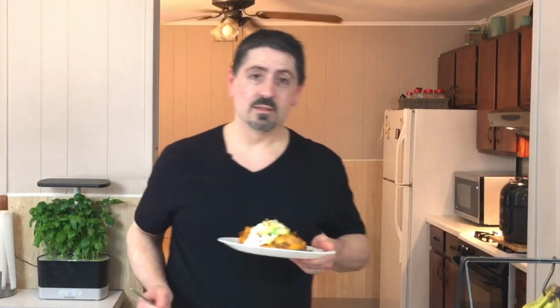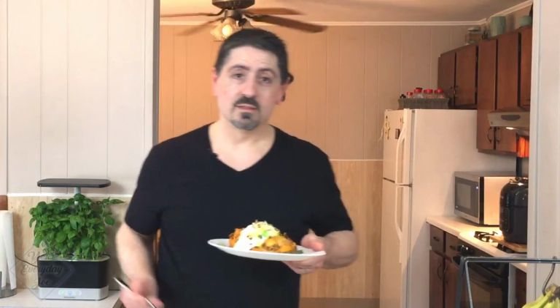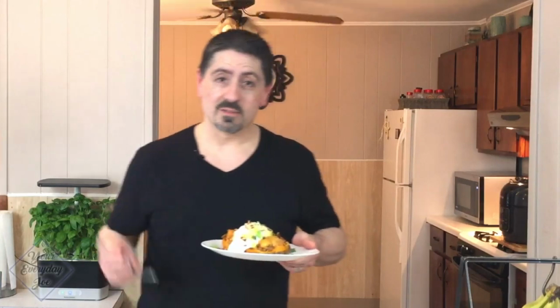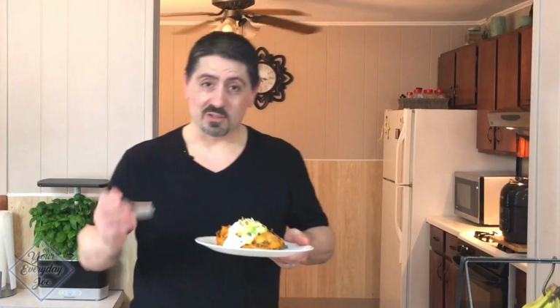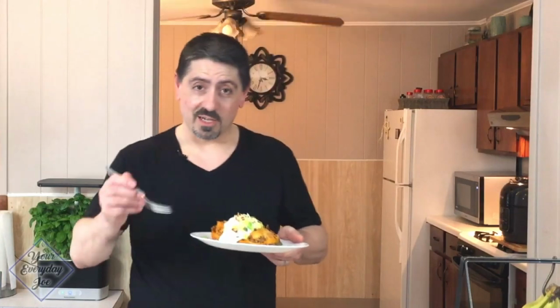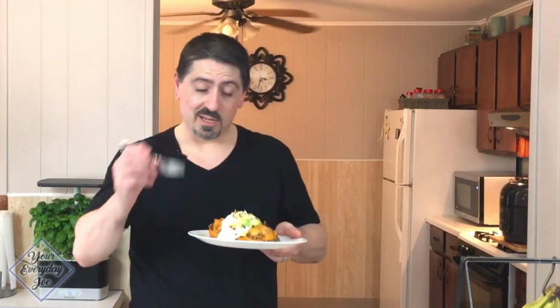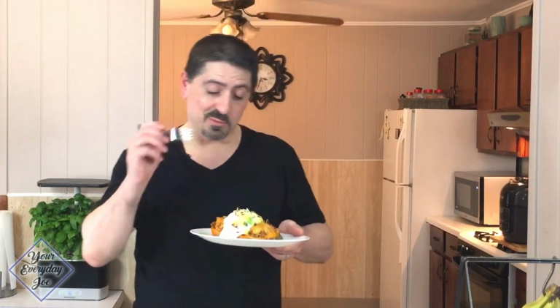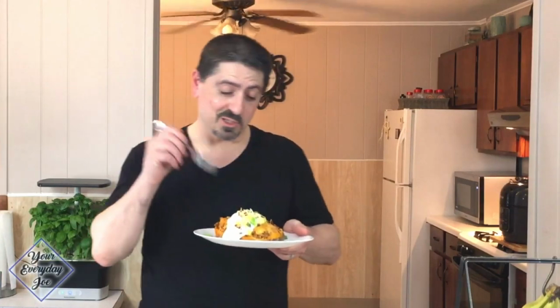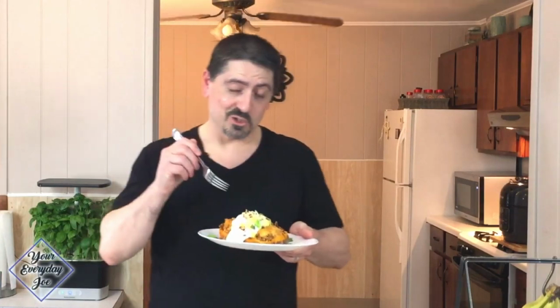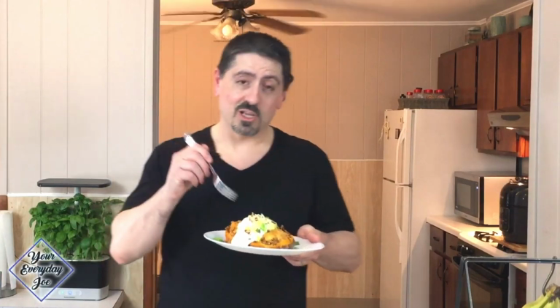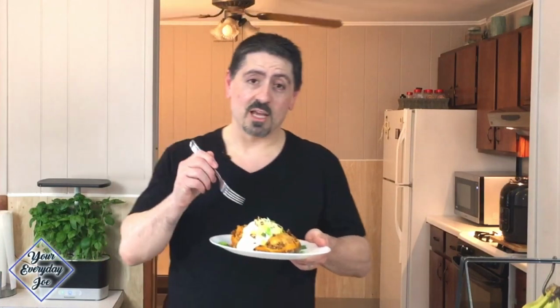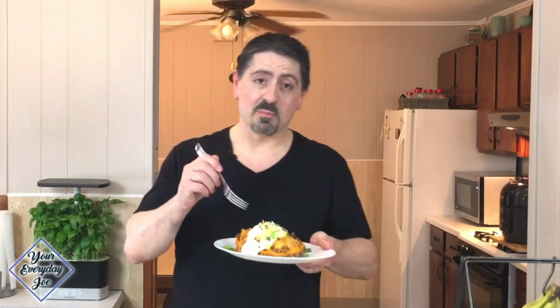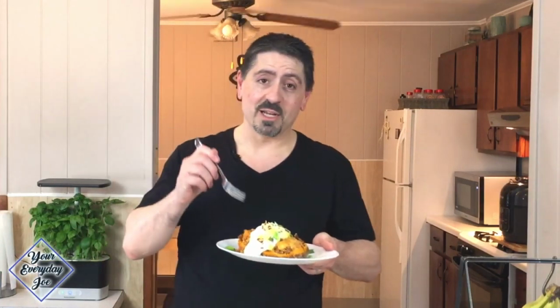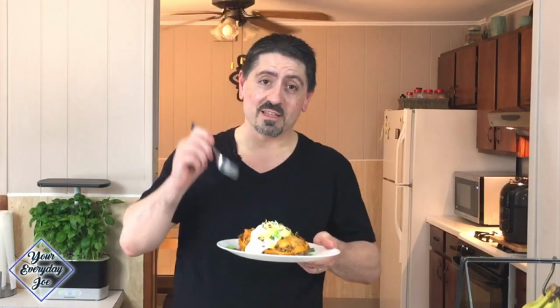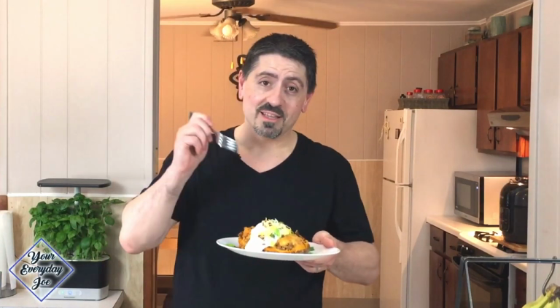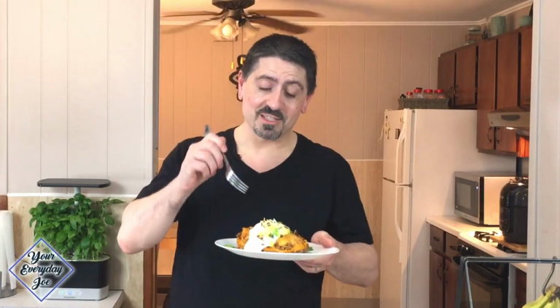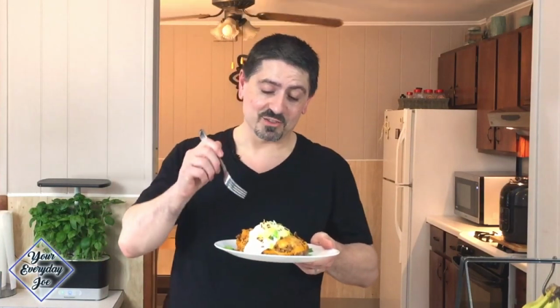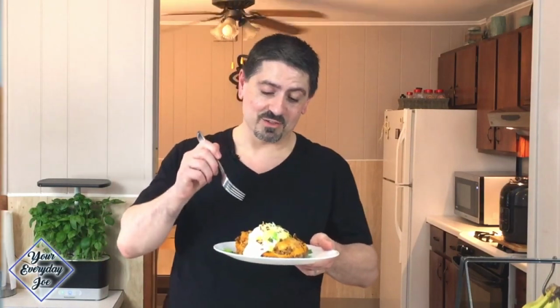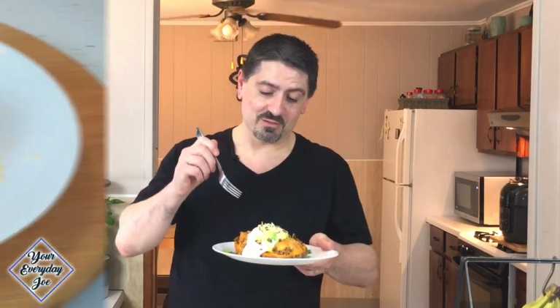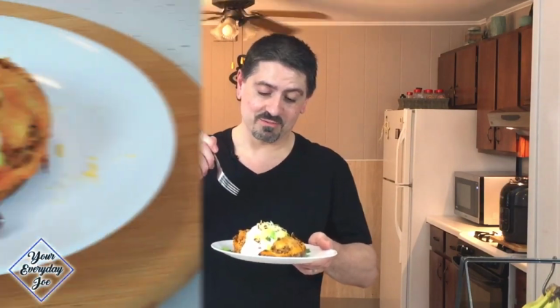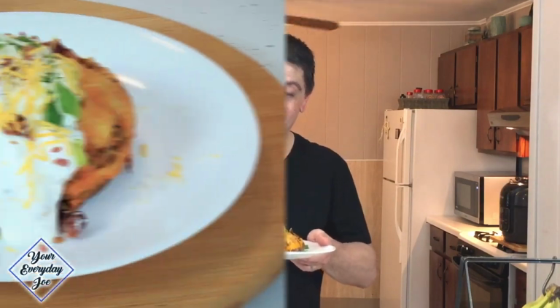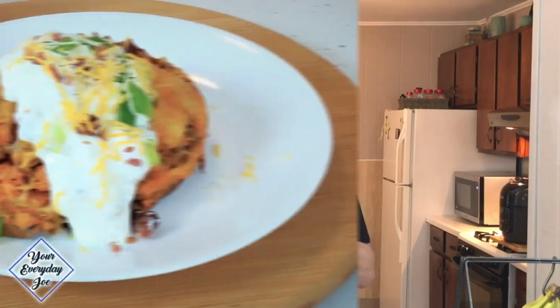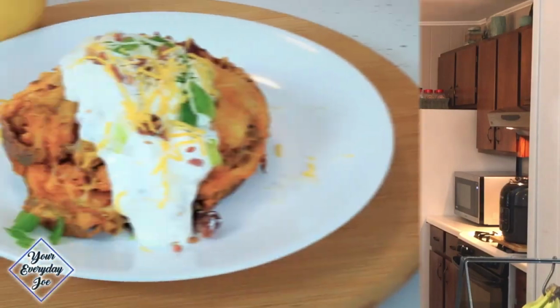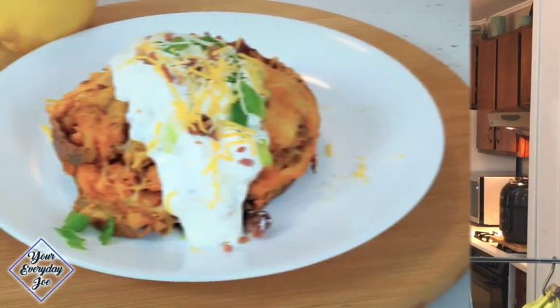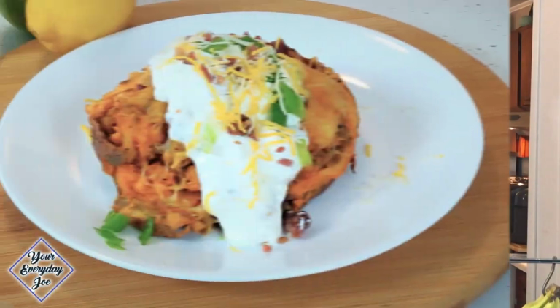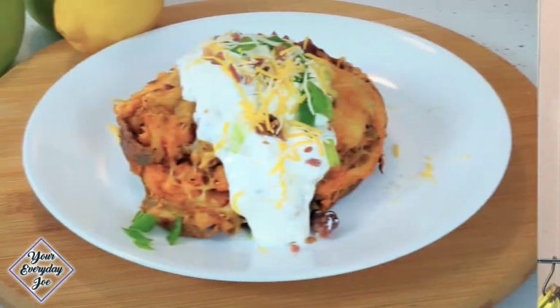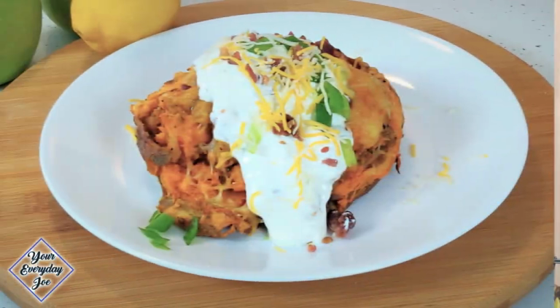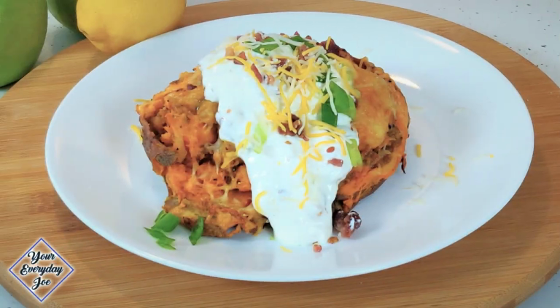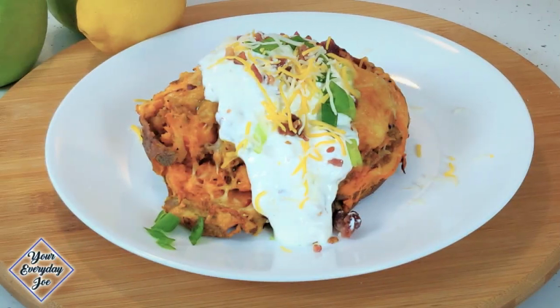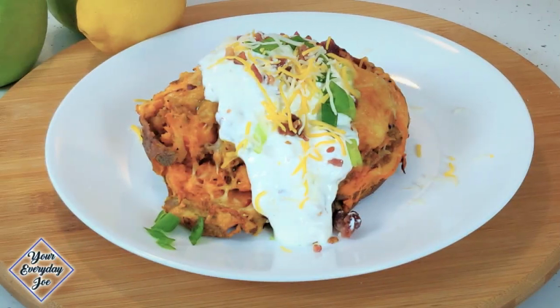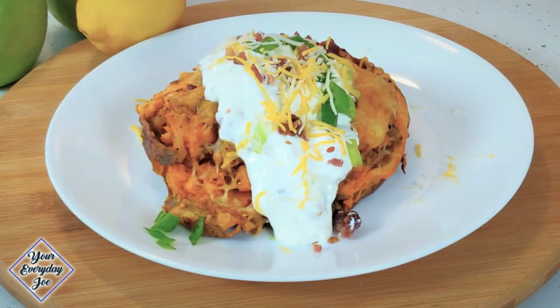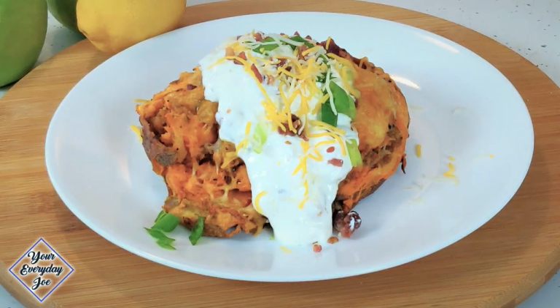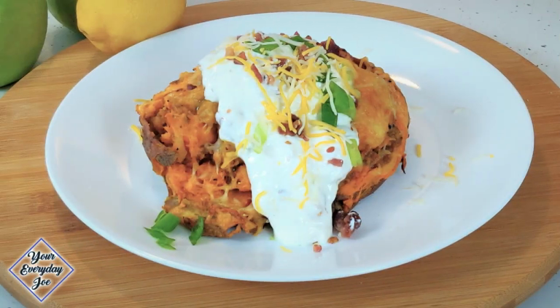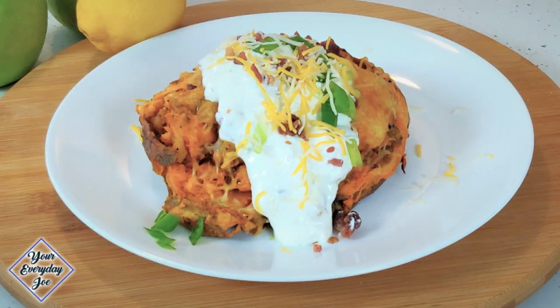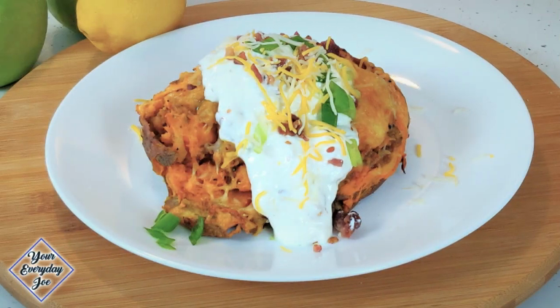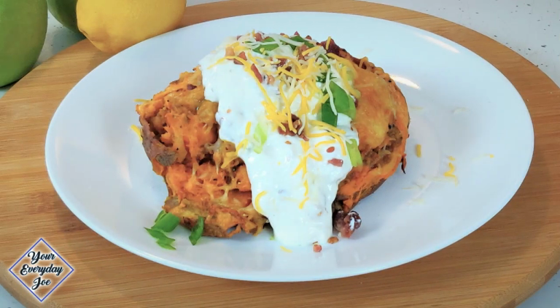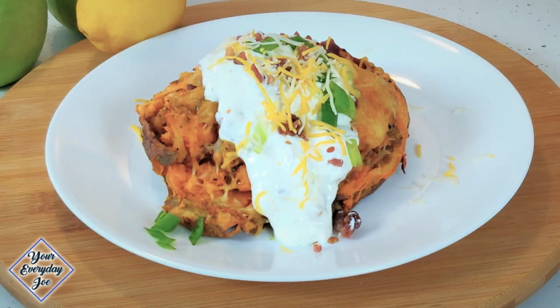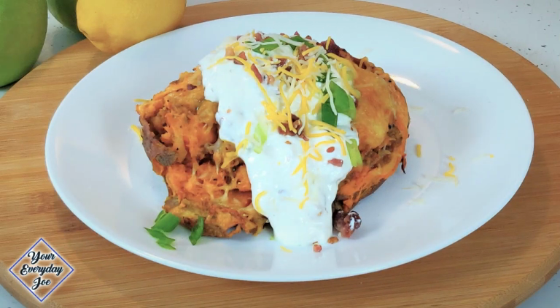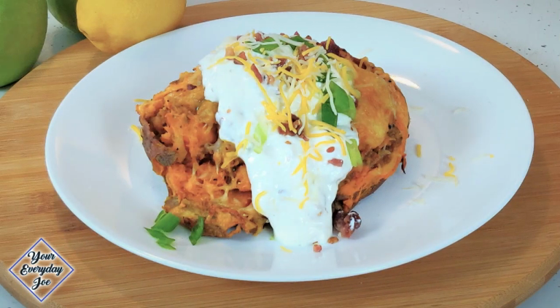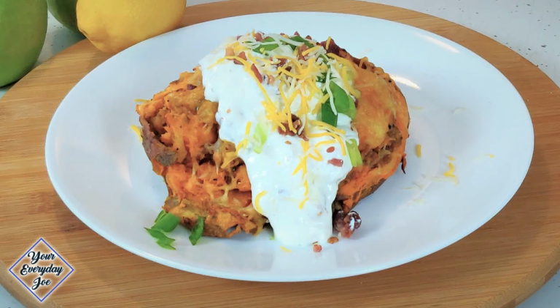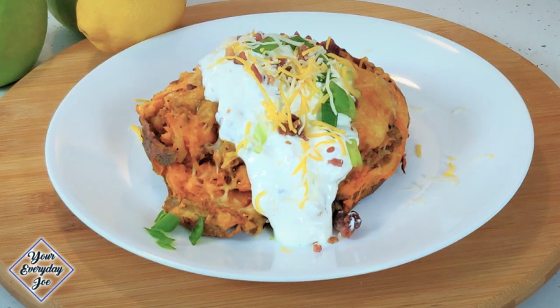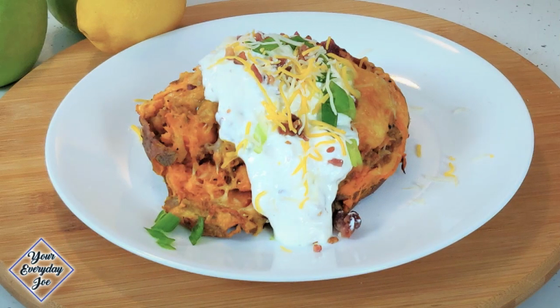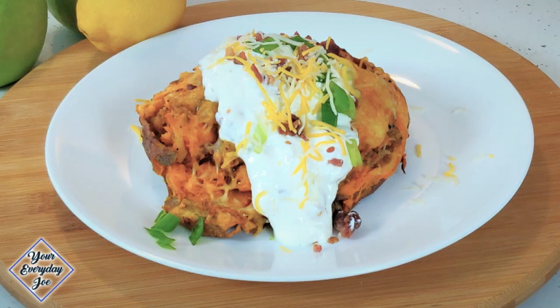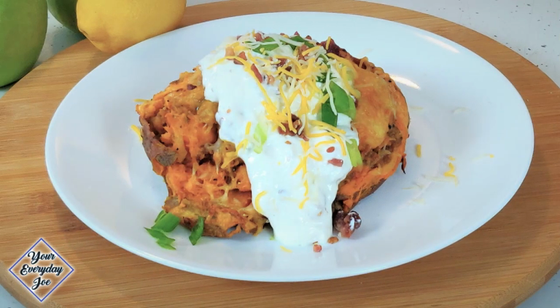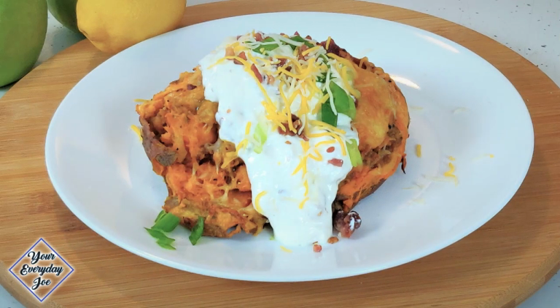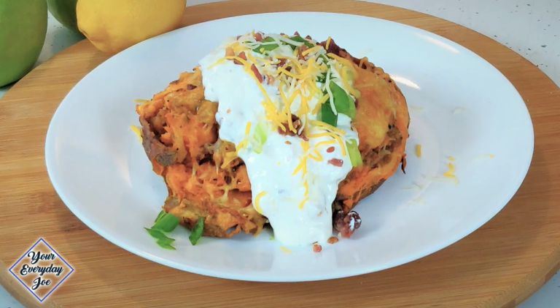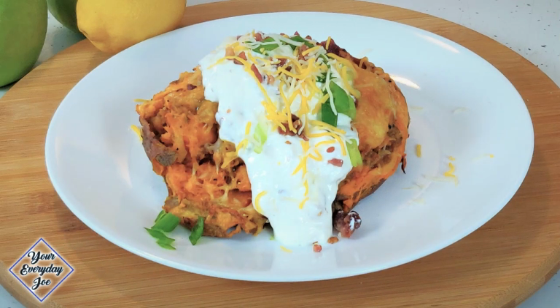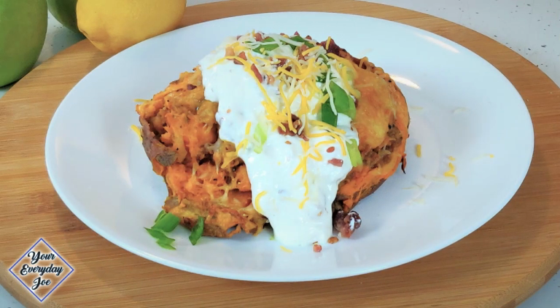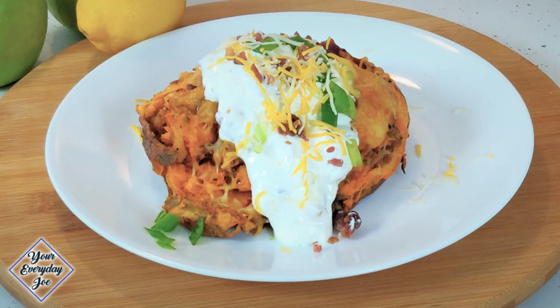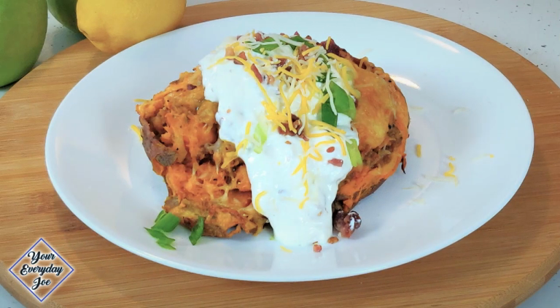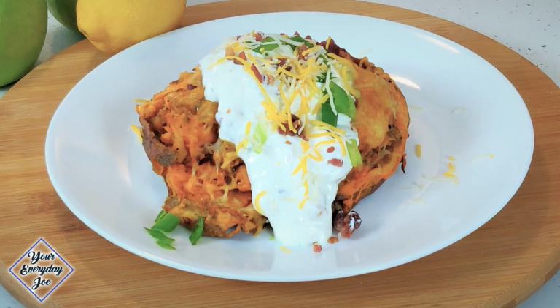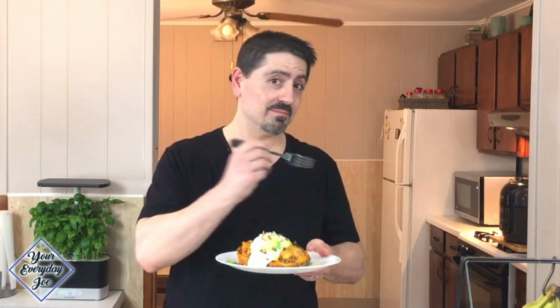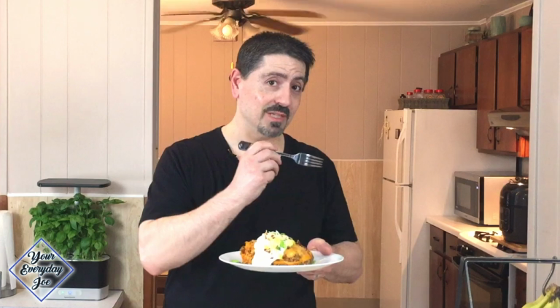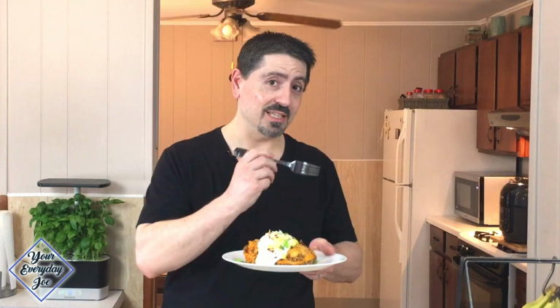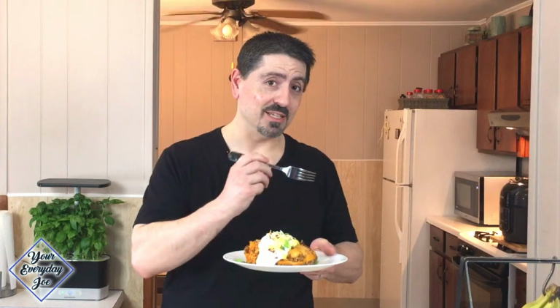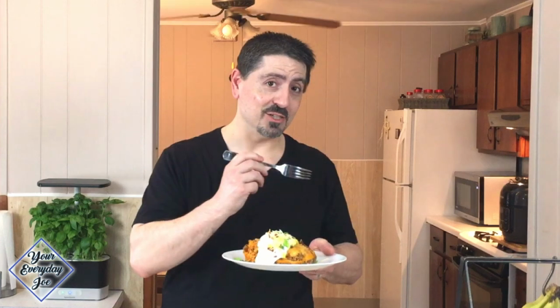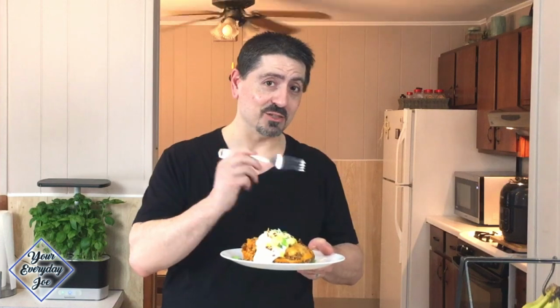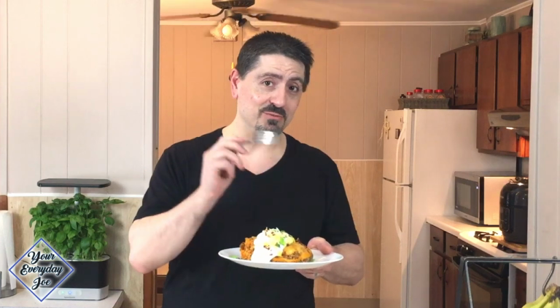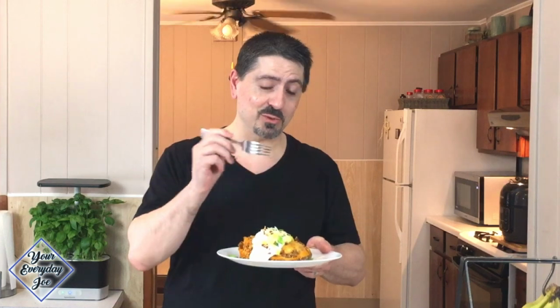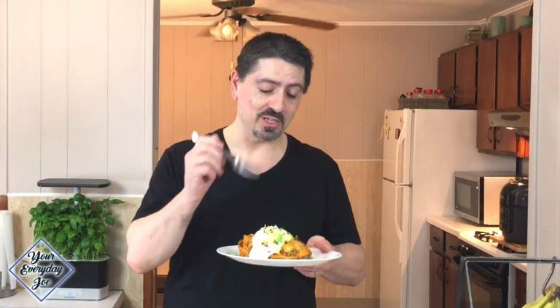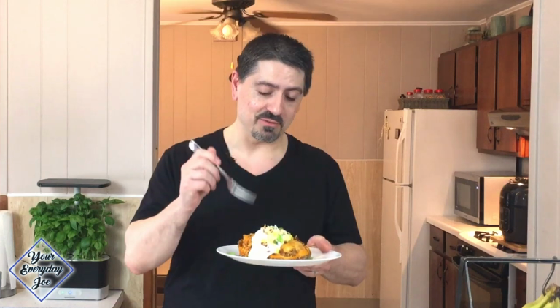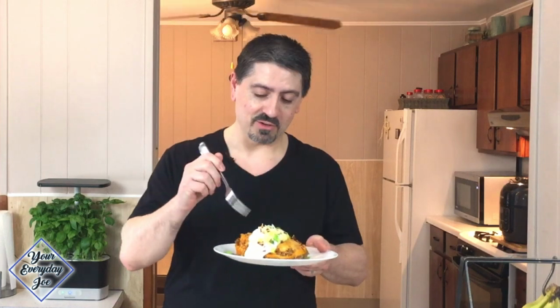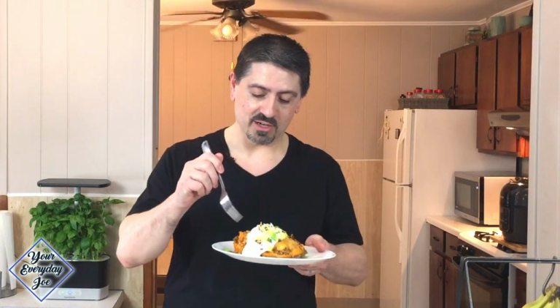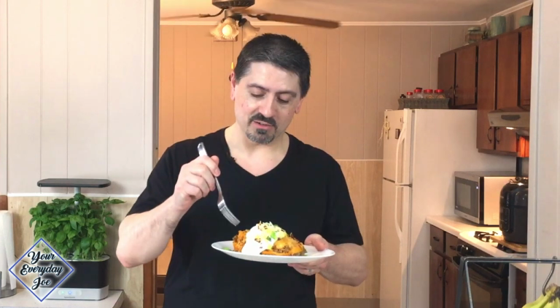Today I'm going to show you how to make this fantastic loaded sweet baked potato in the Ninja Foodi air fryer.